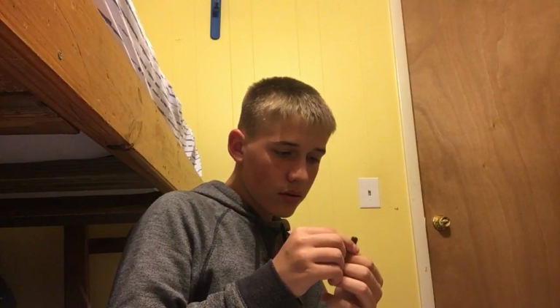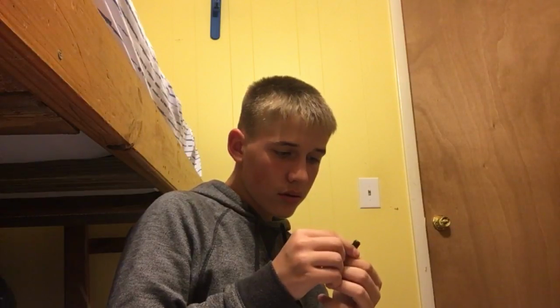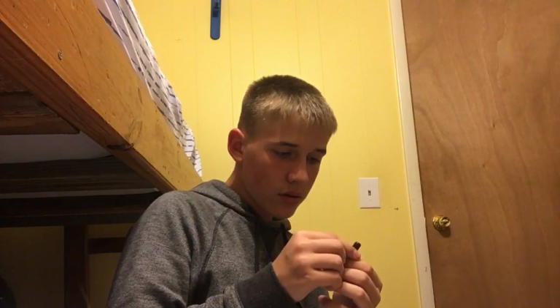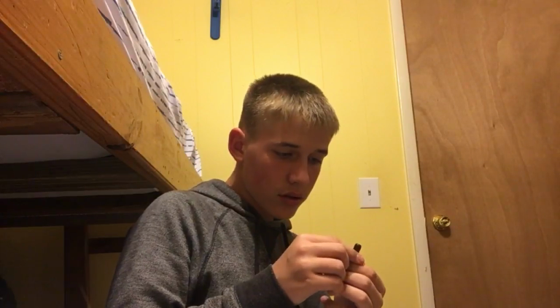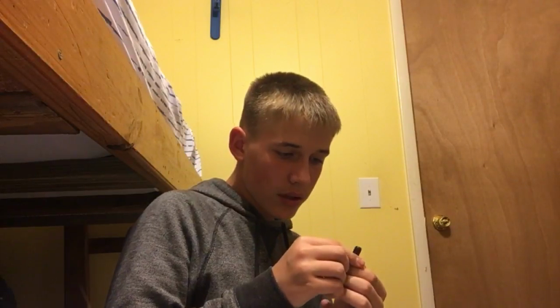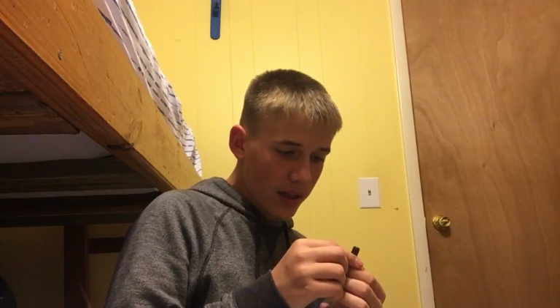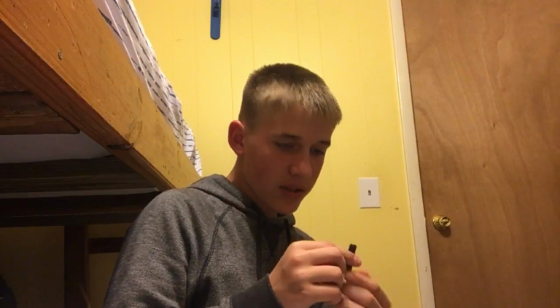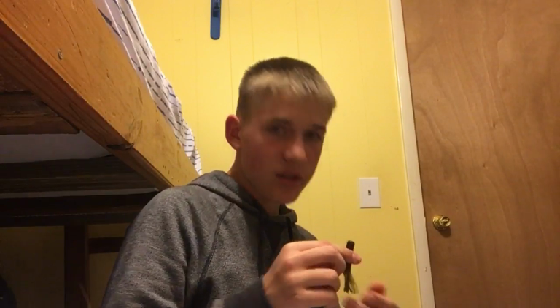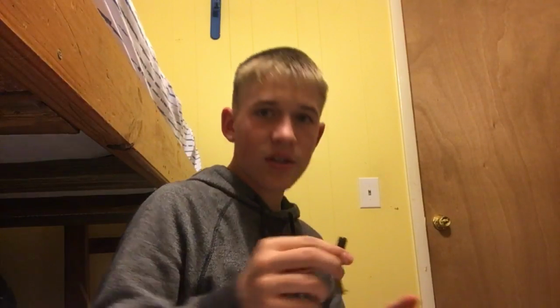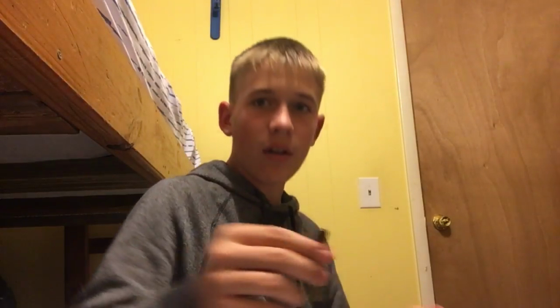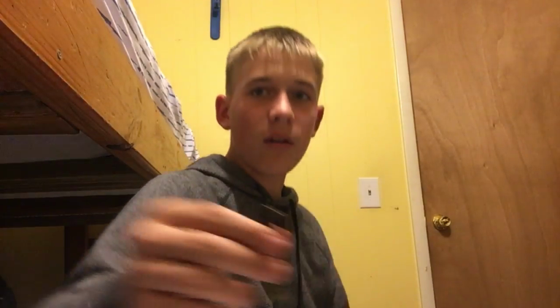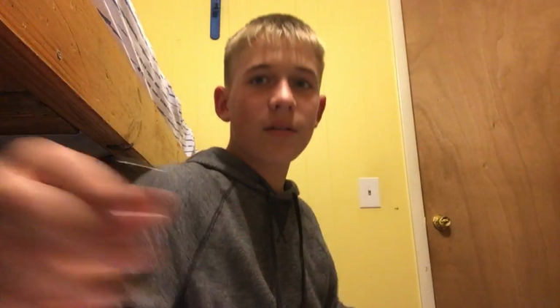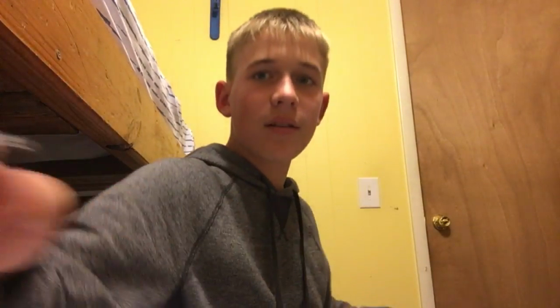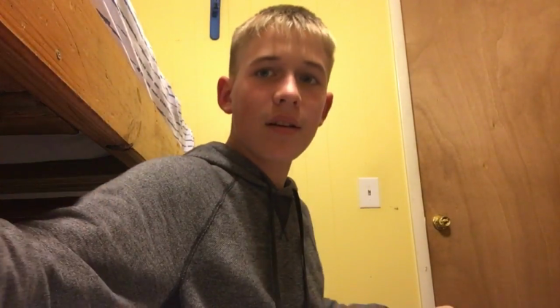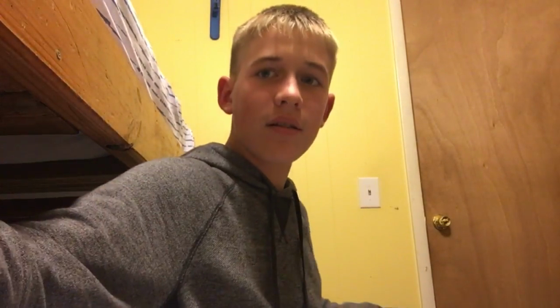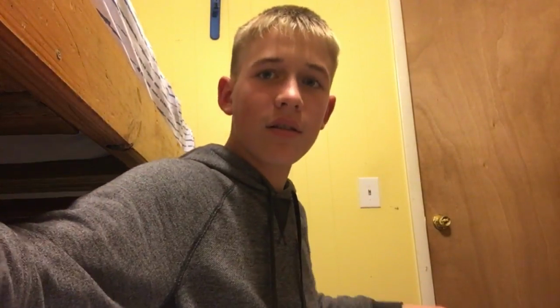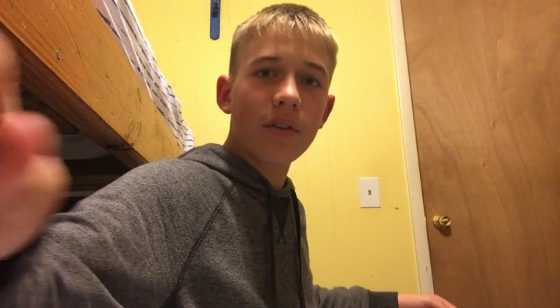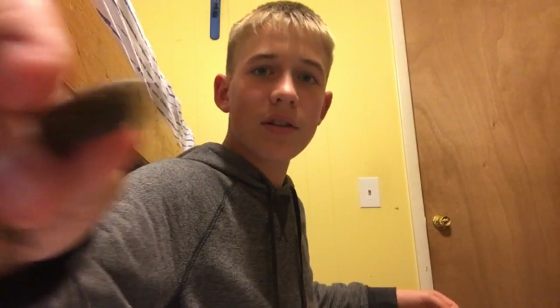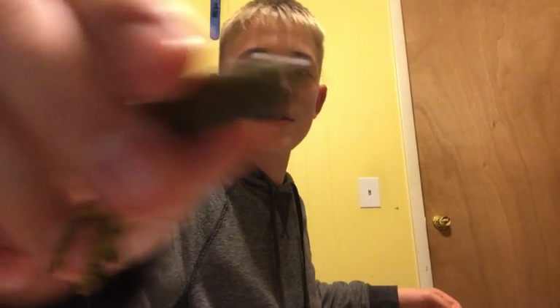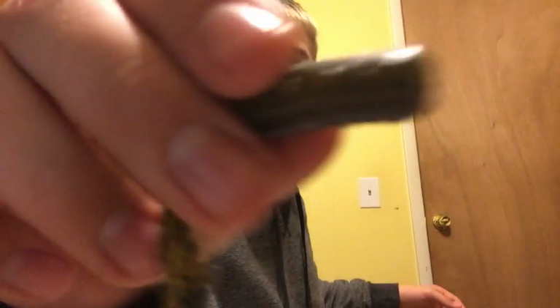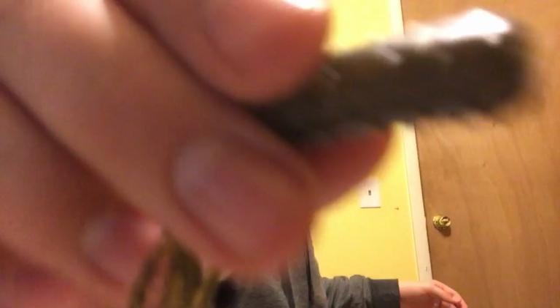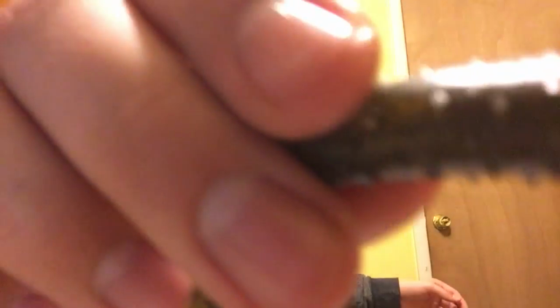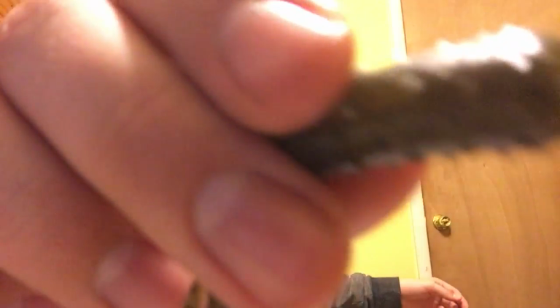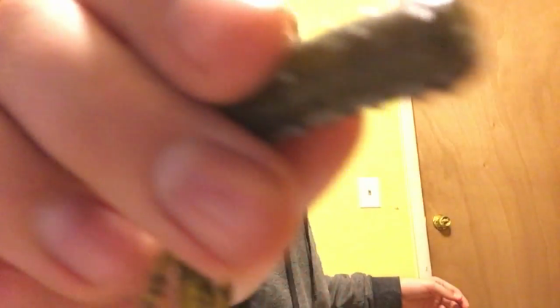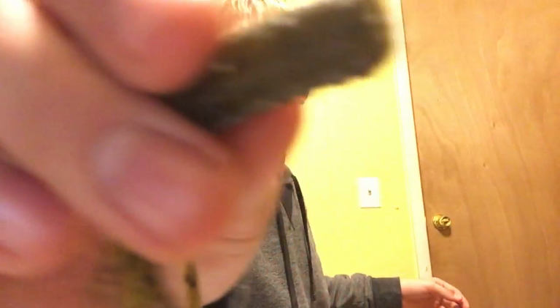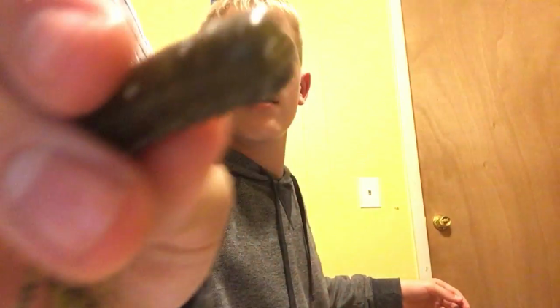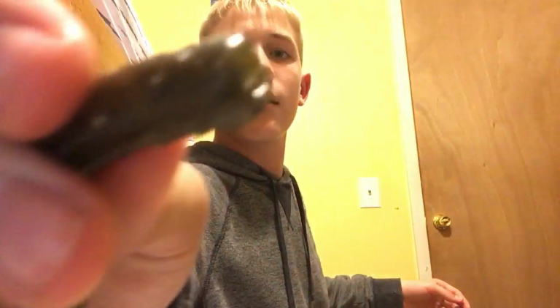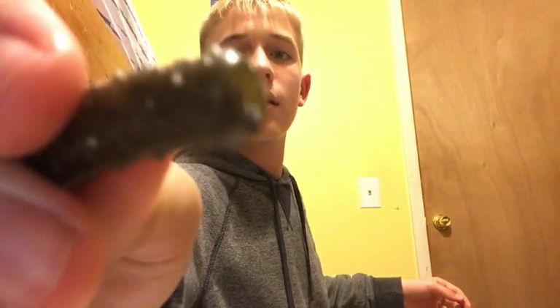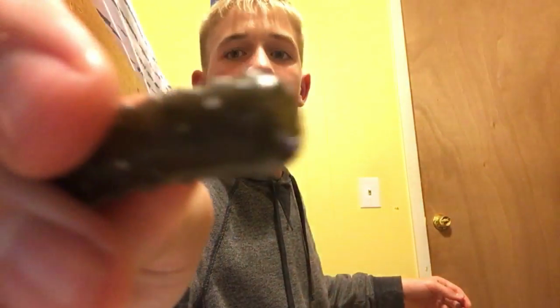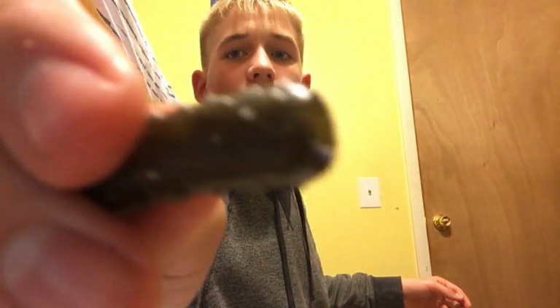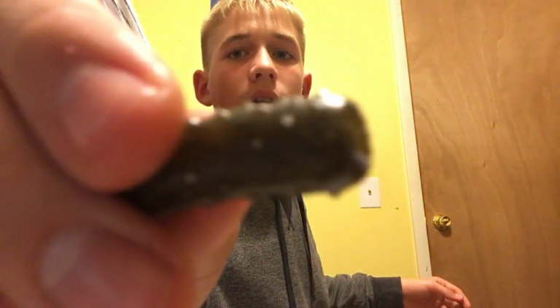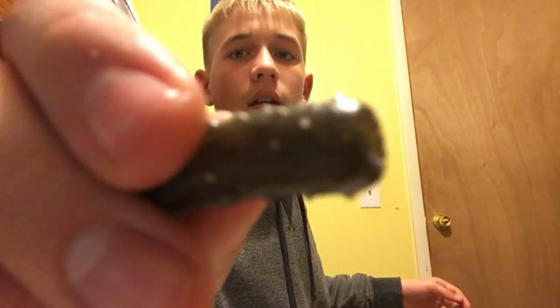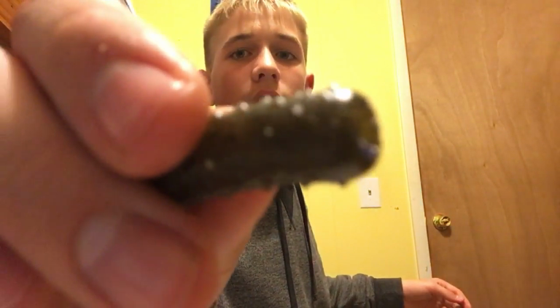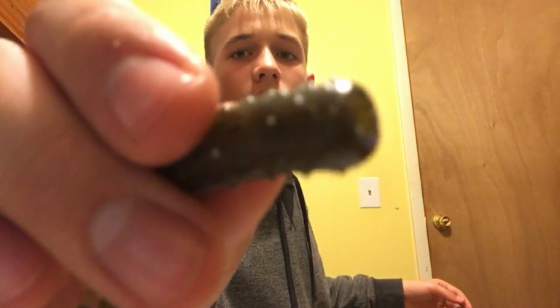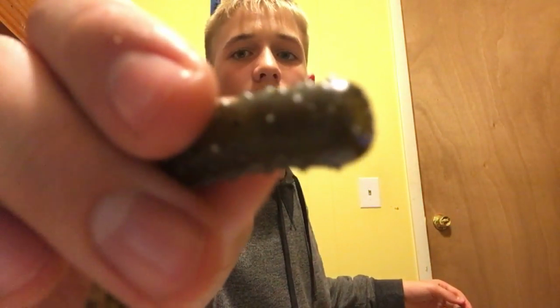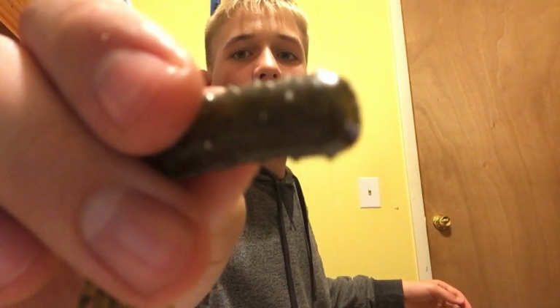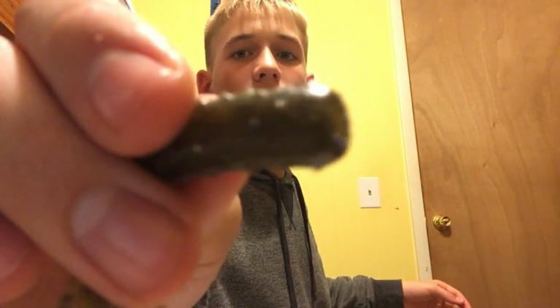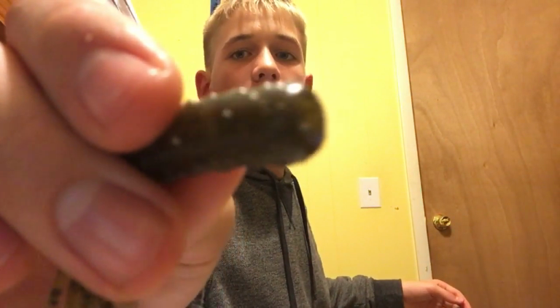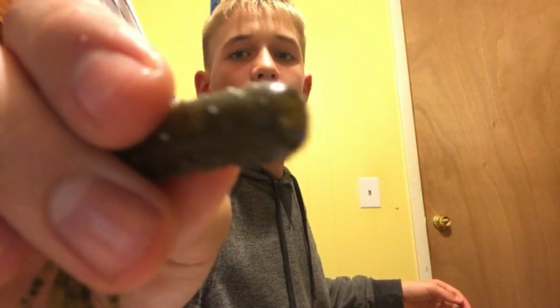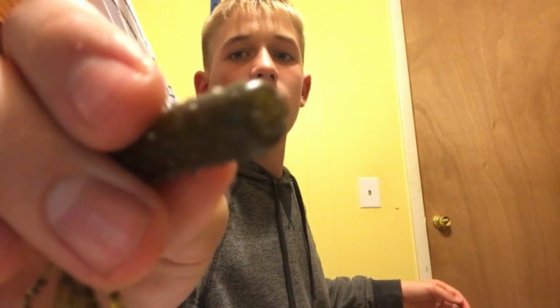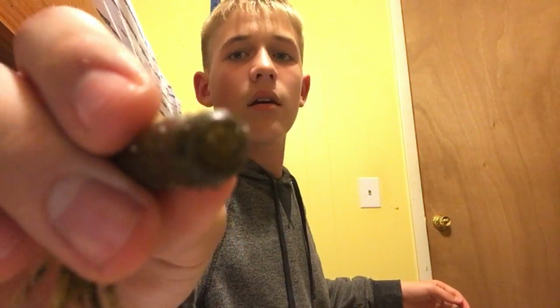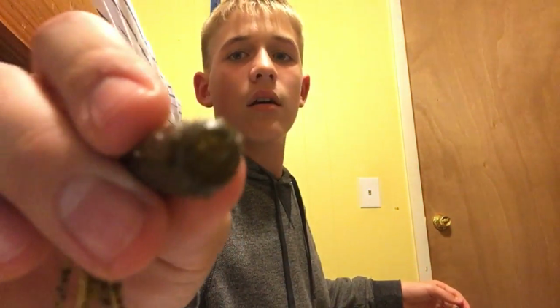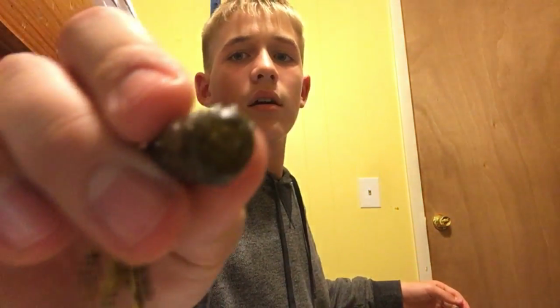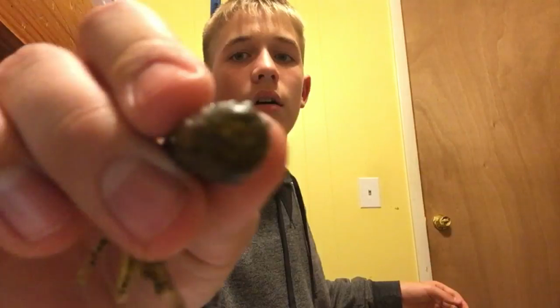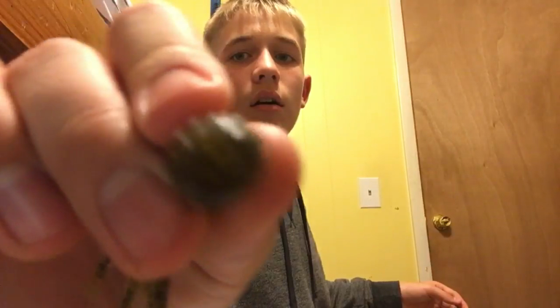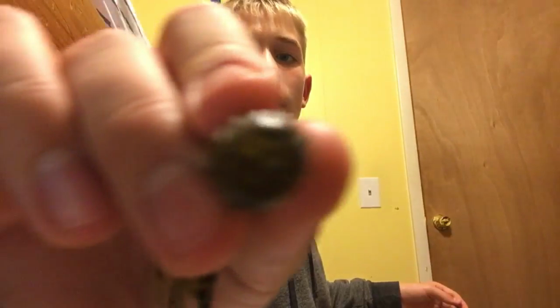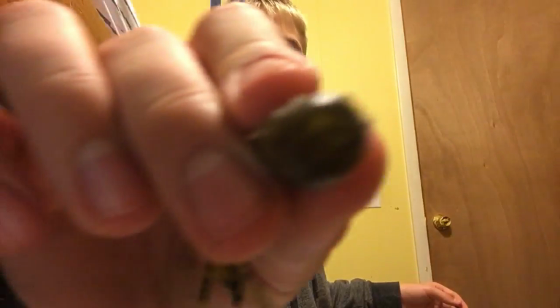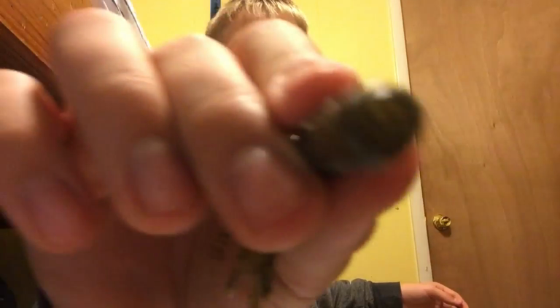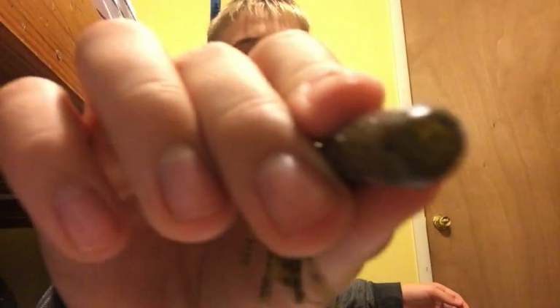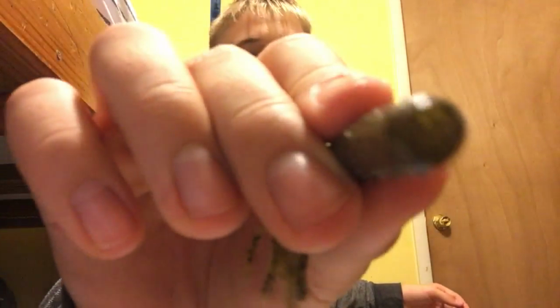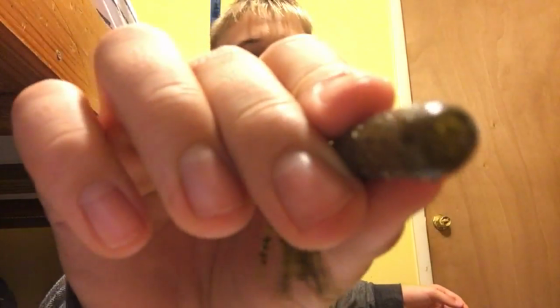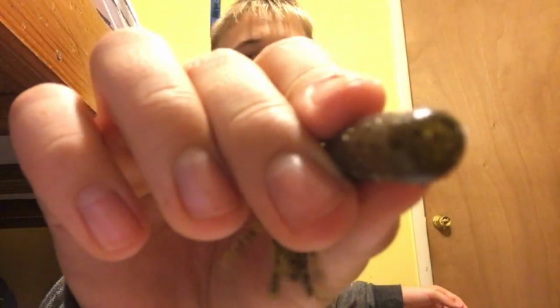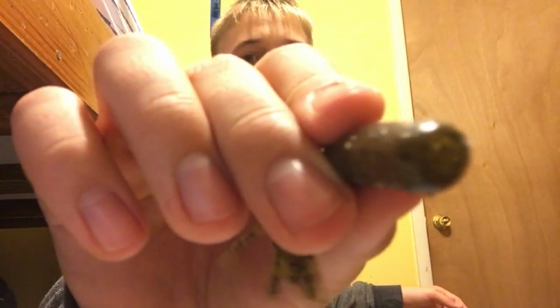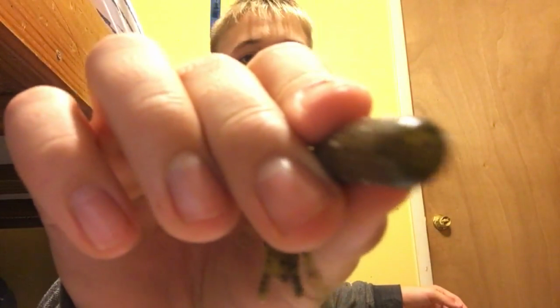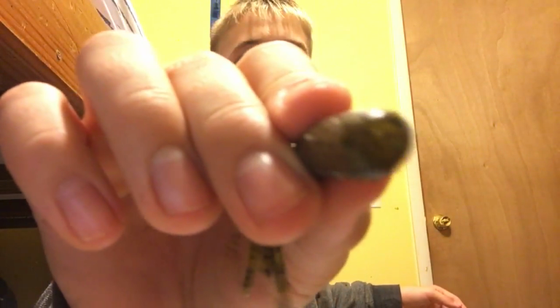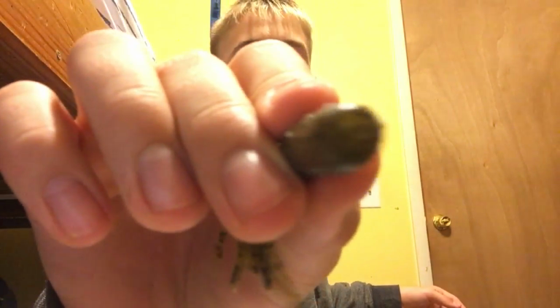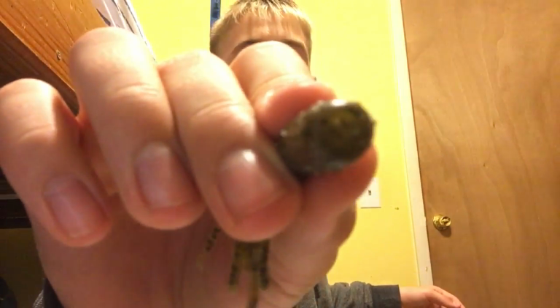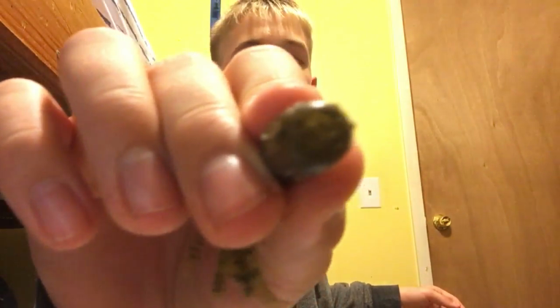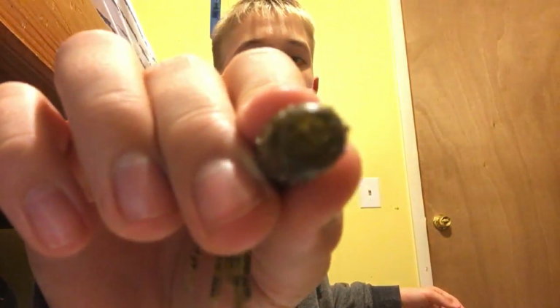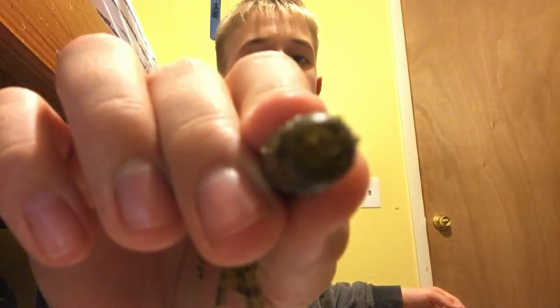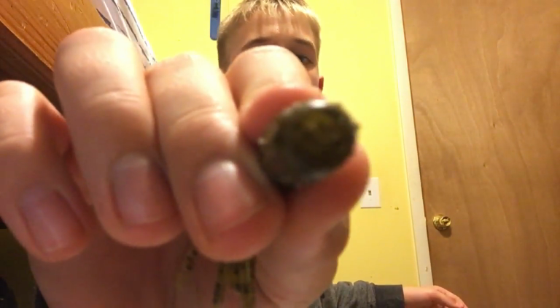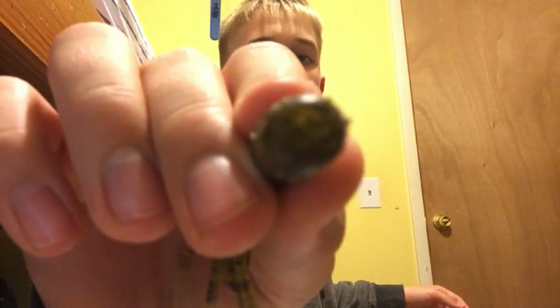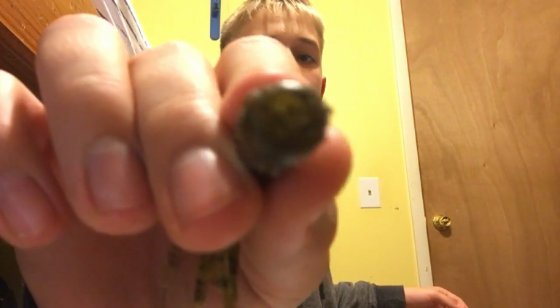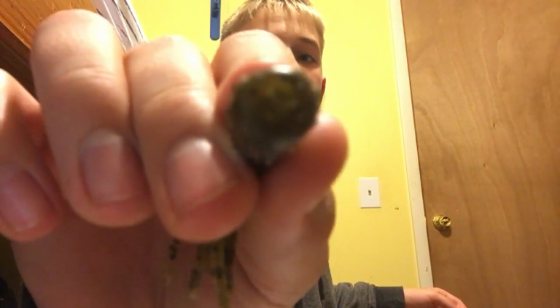Just look at that salt. I don't know if you can see that — all that salt right there.